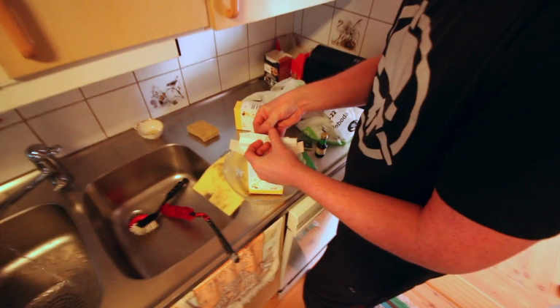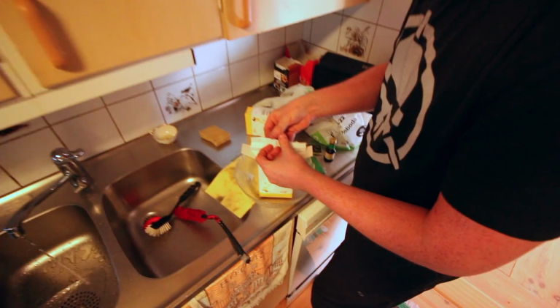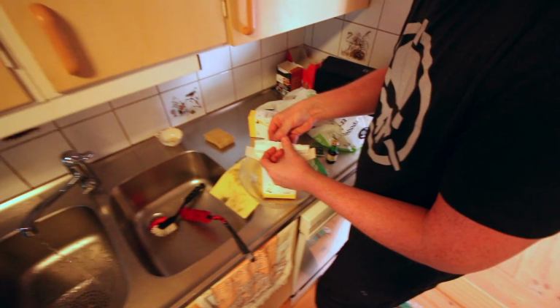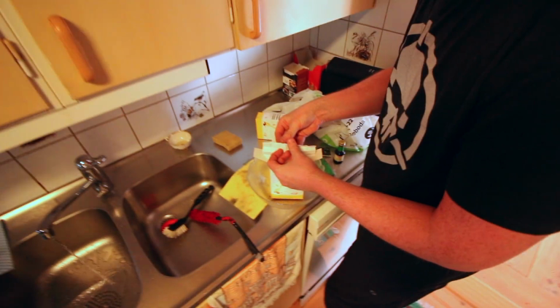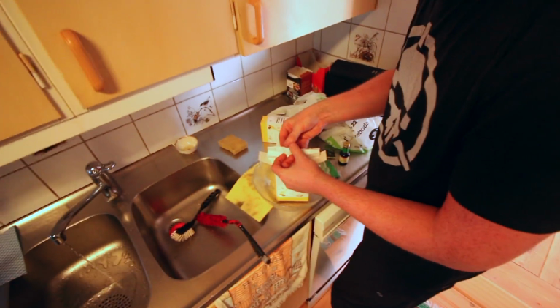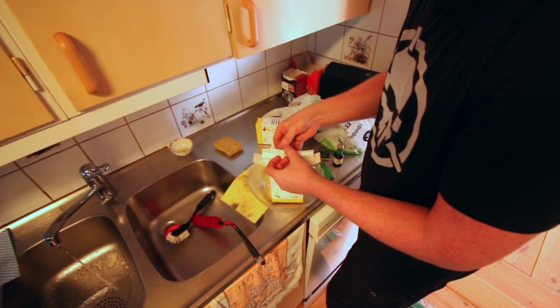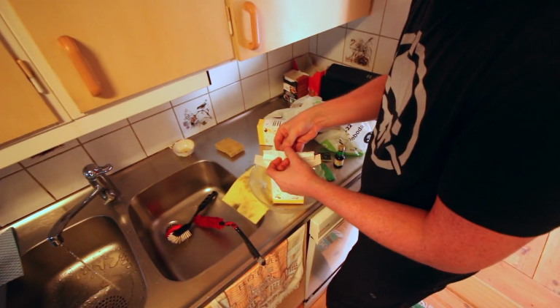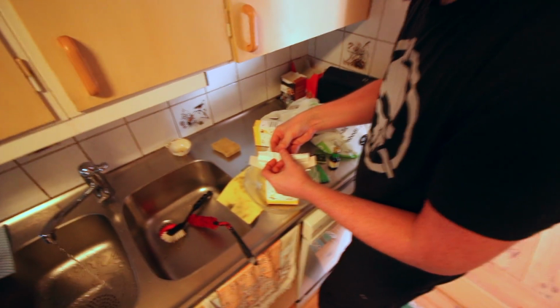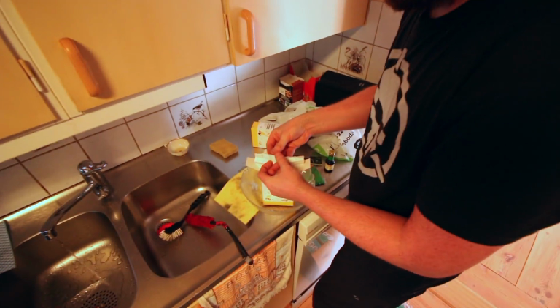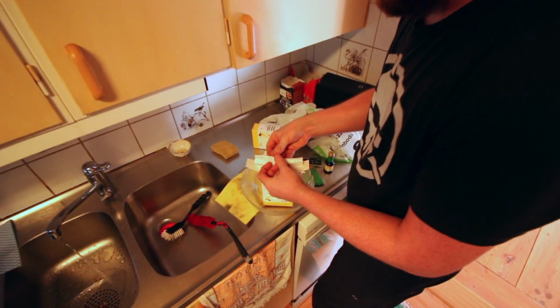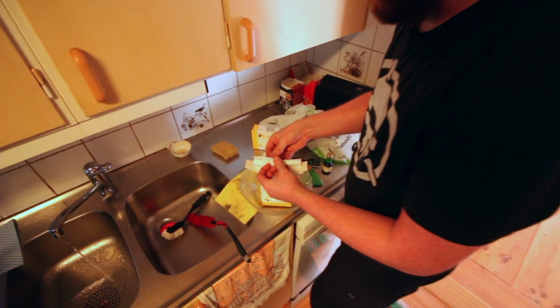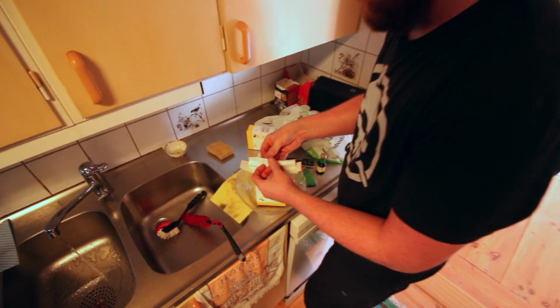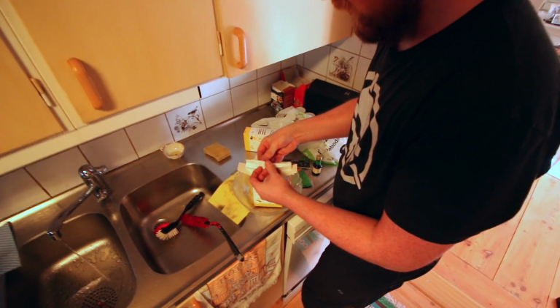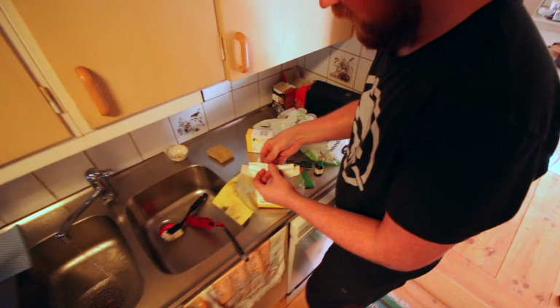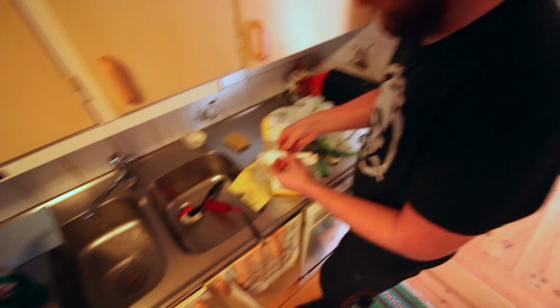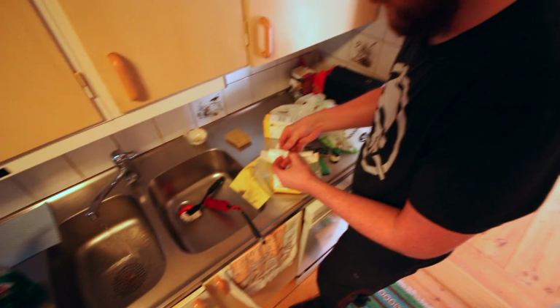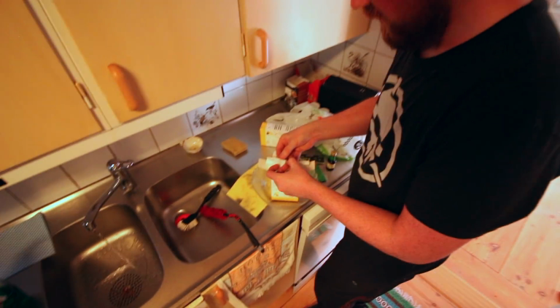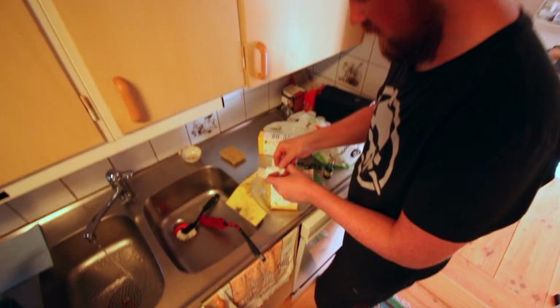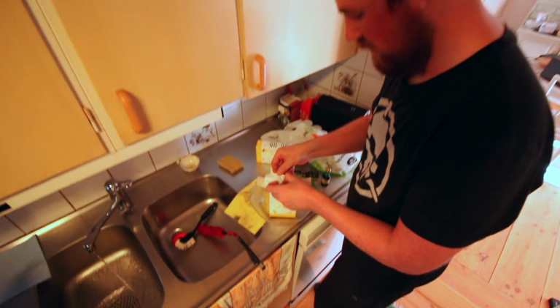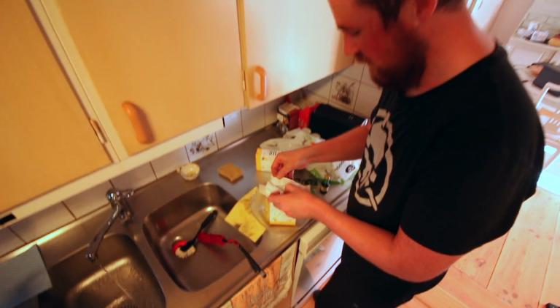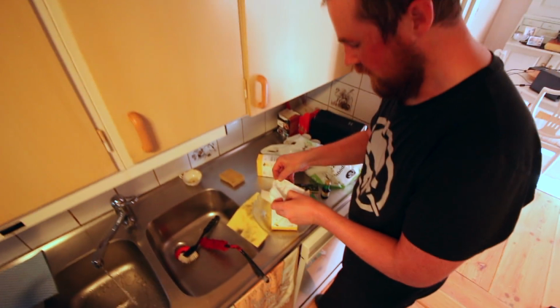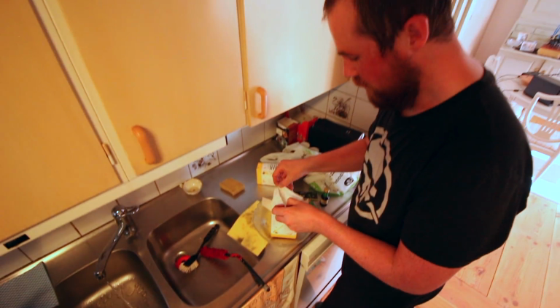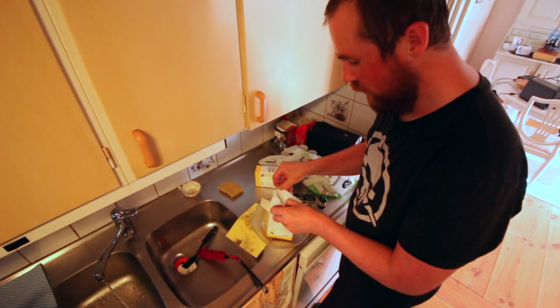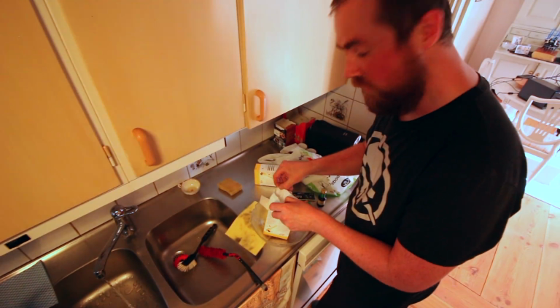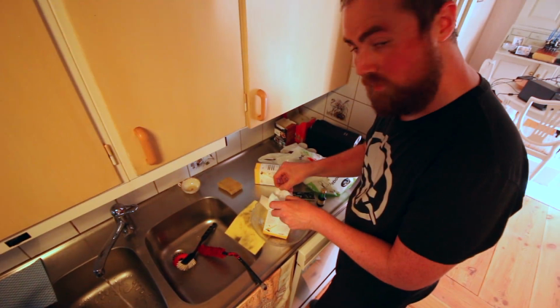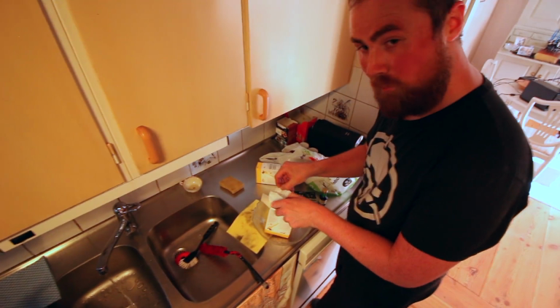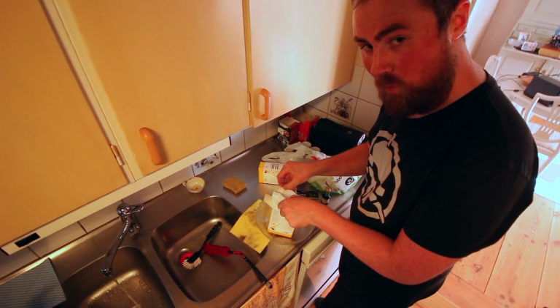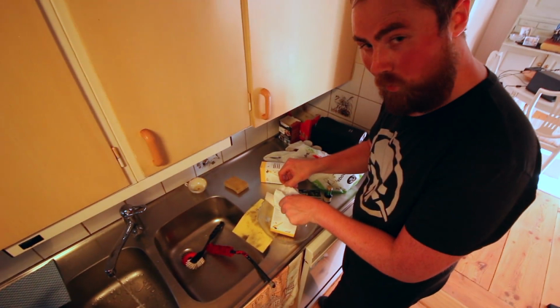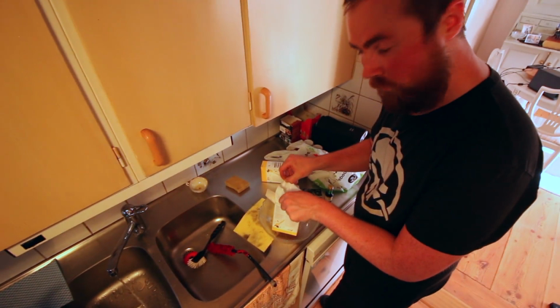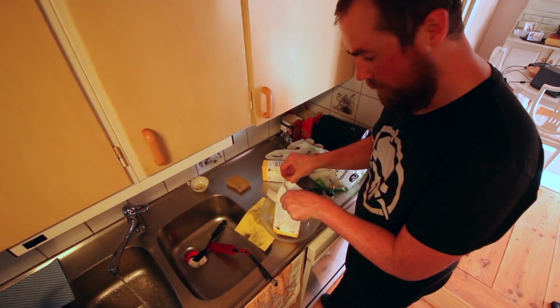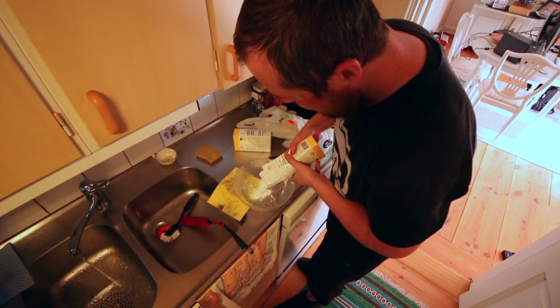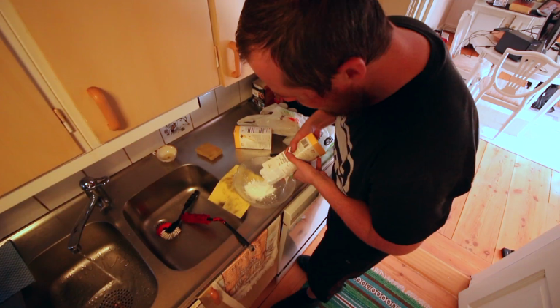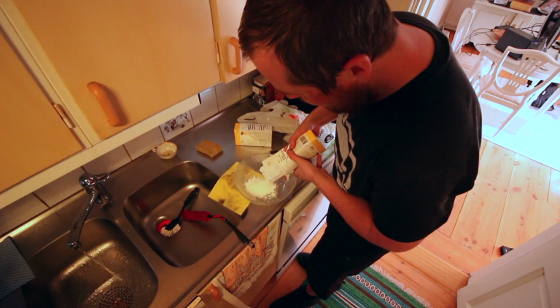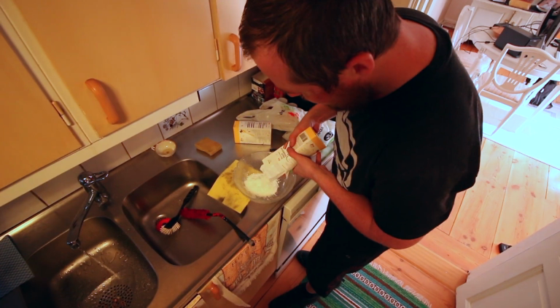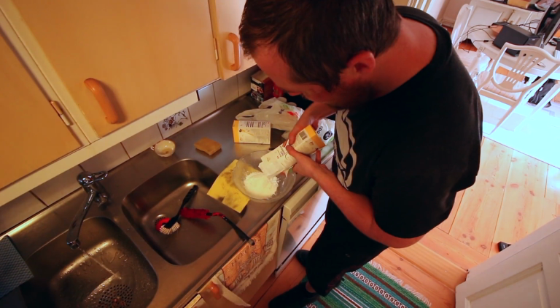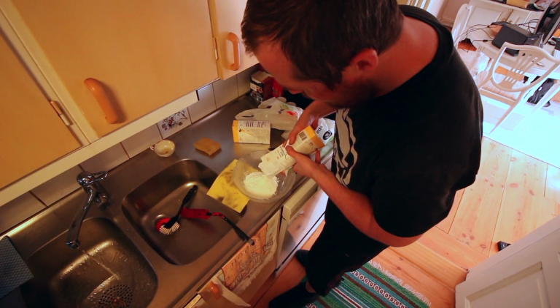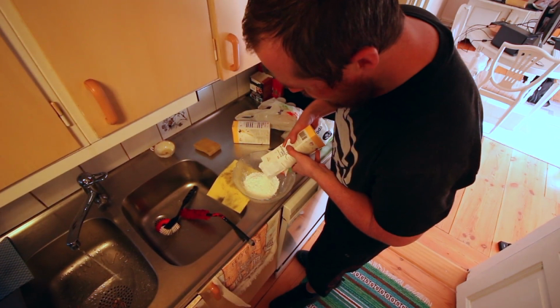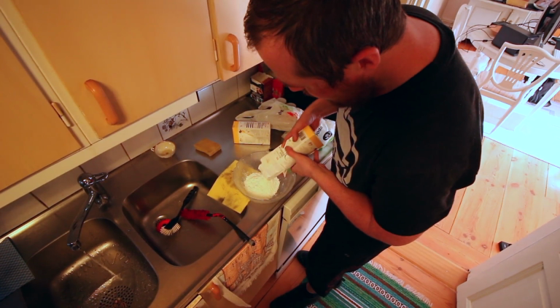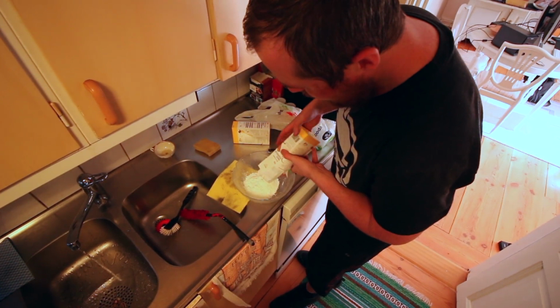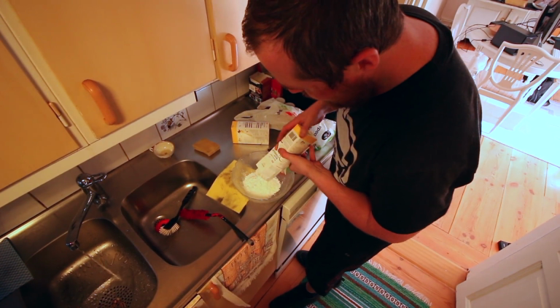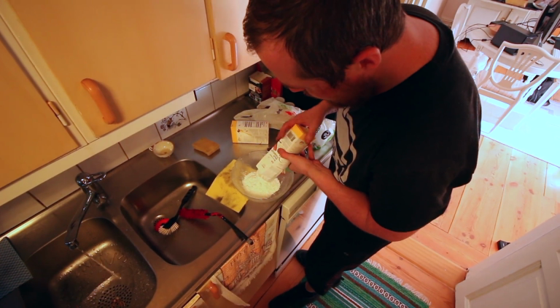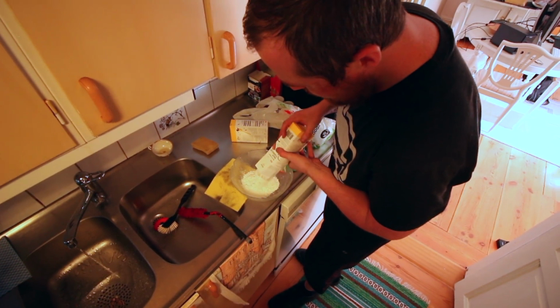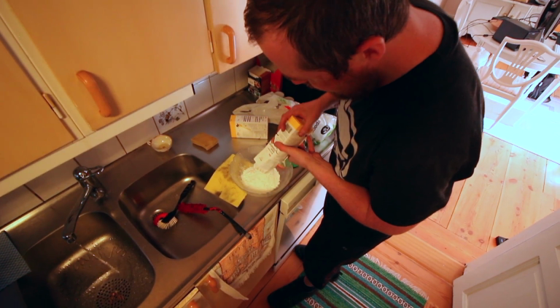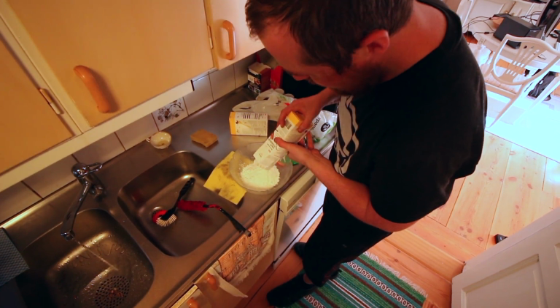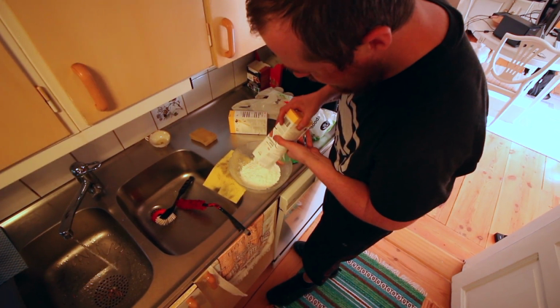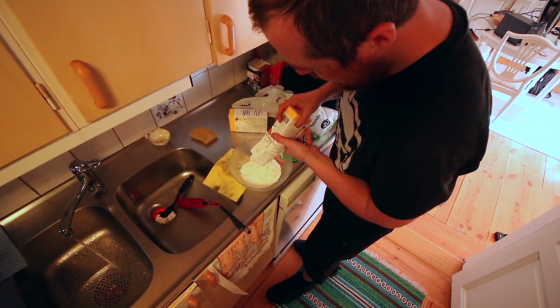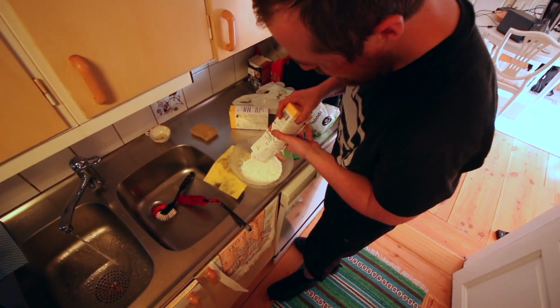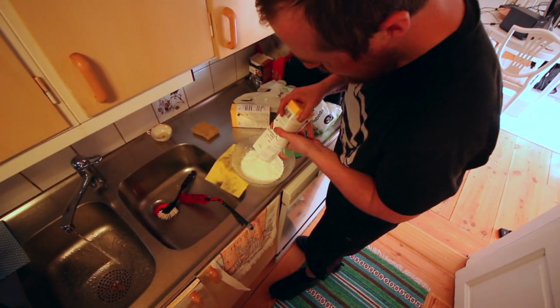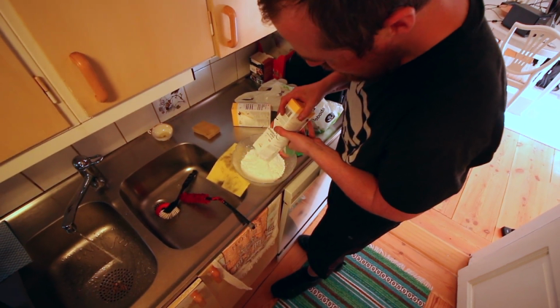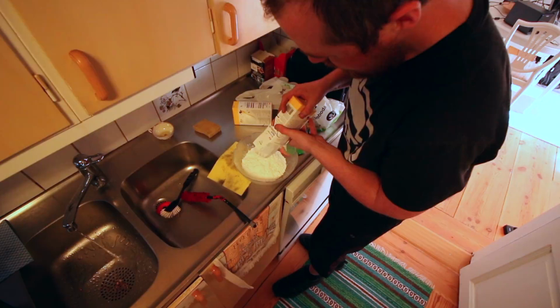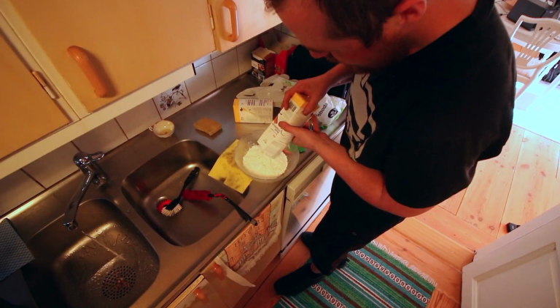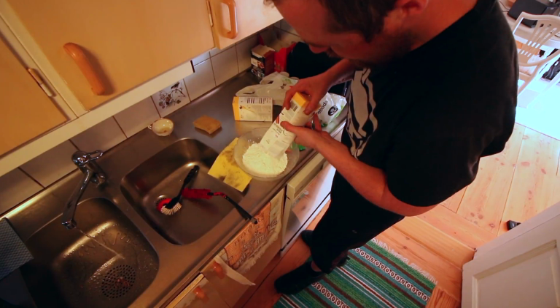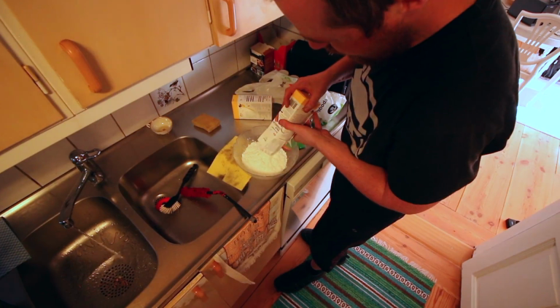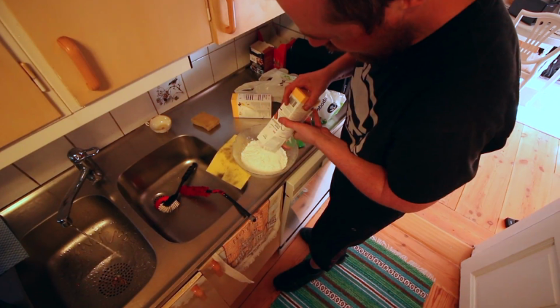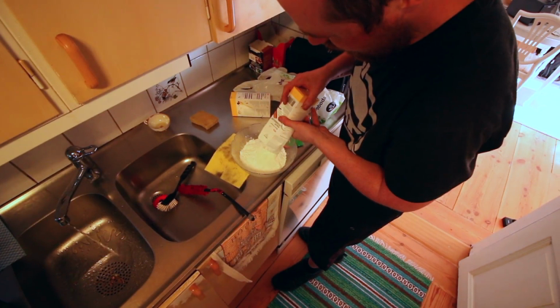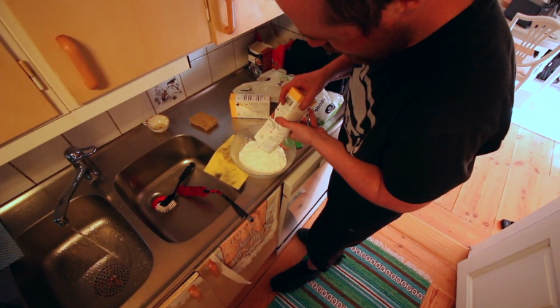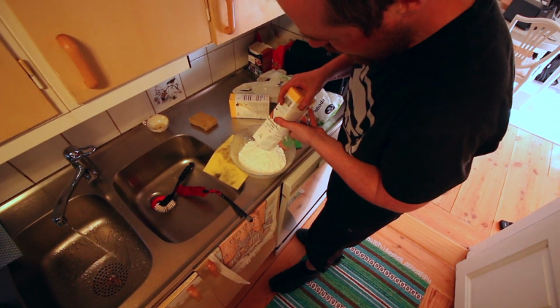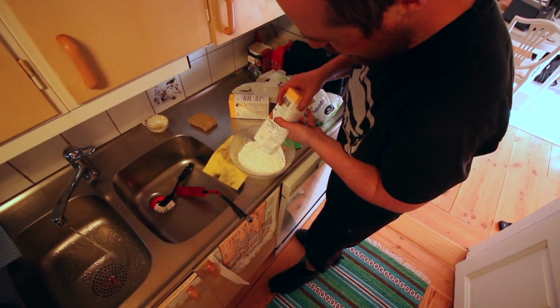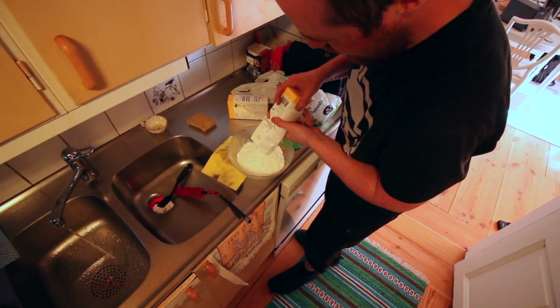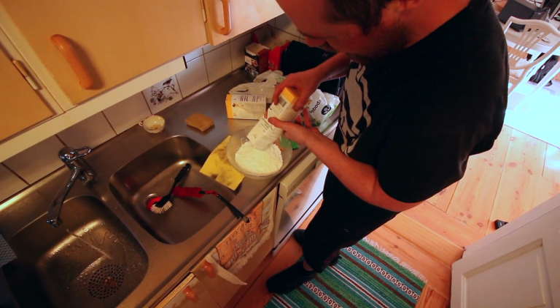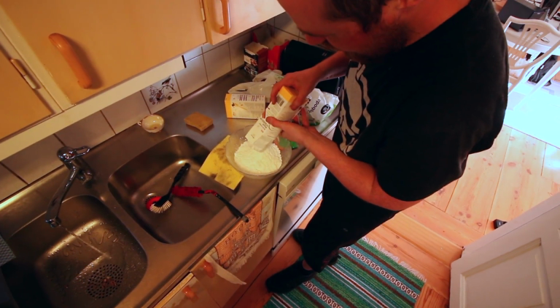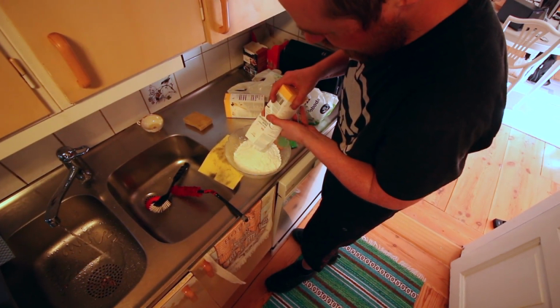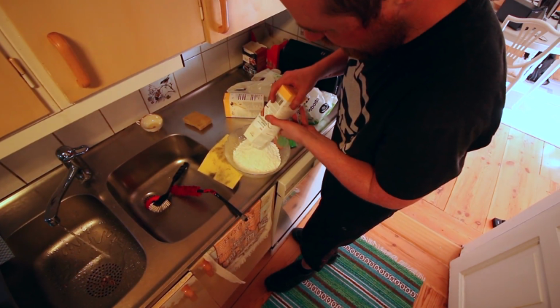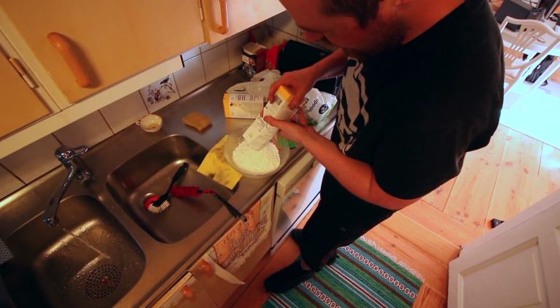Take the cornstarch and put it in the bowl. Get a good healthy amount in there. Like that. Yeah, like that.